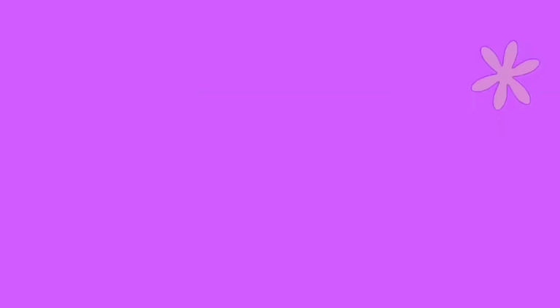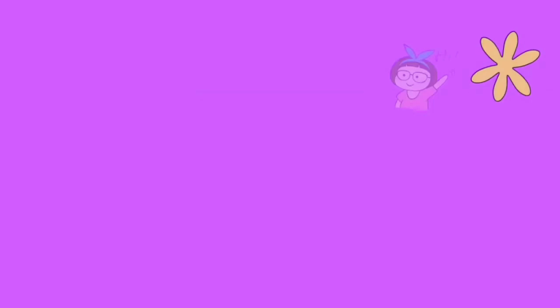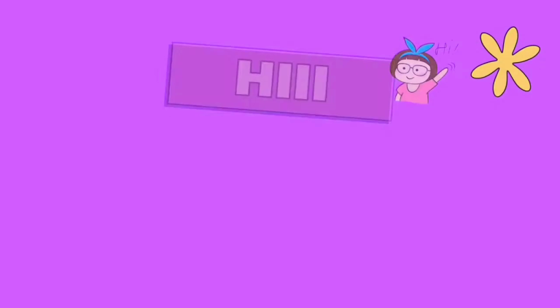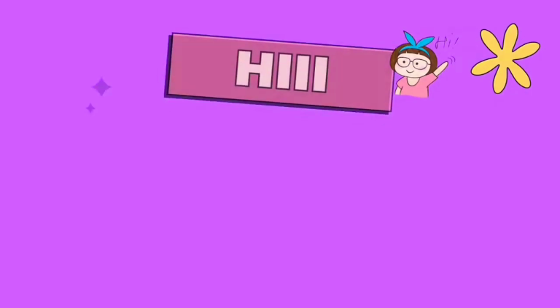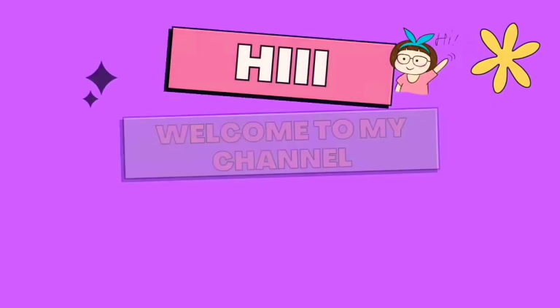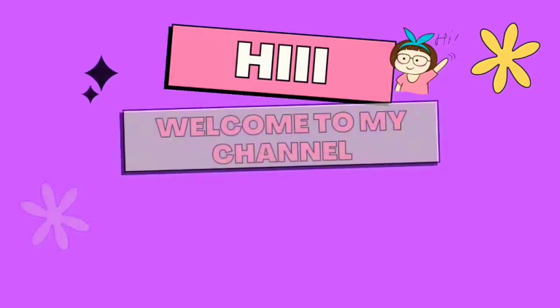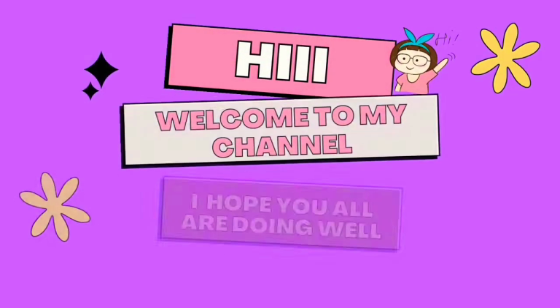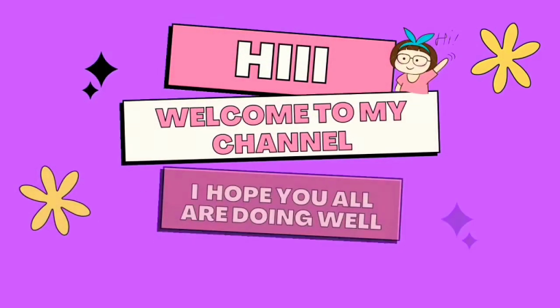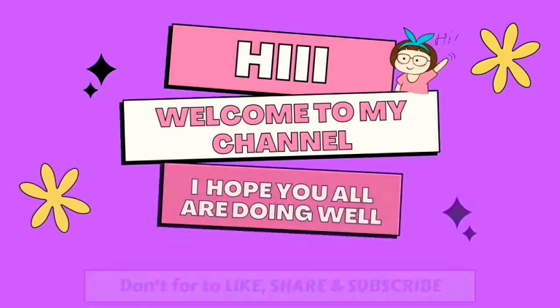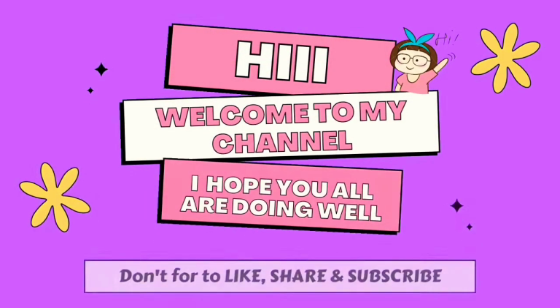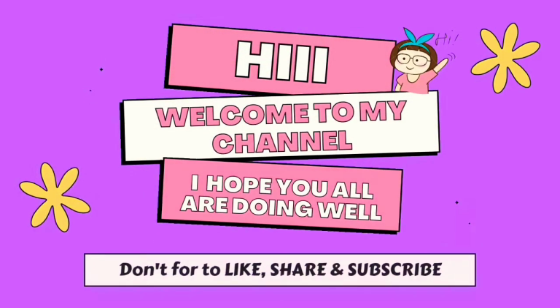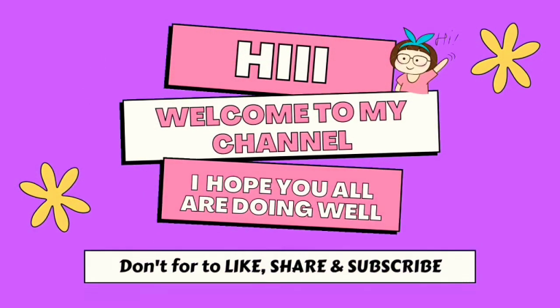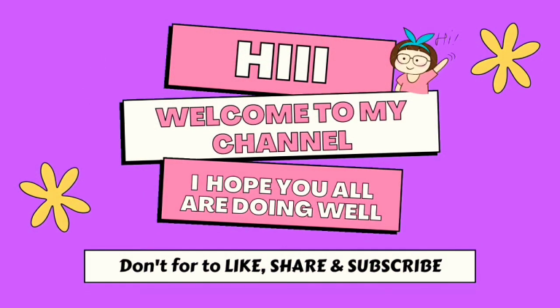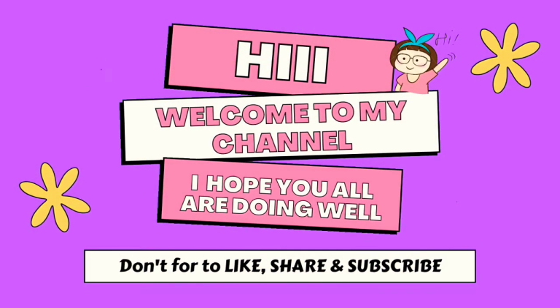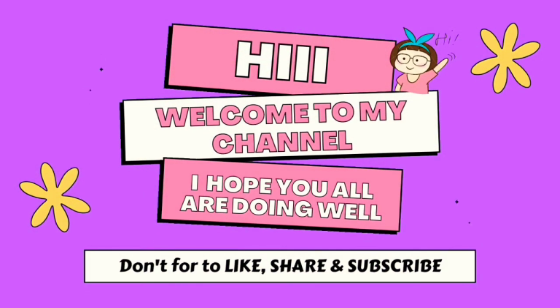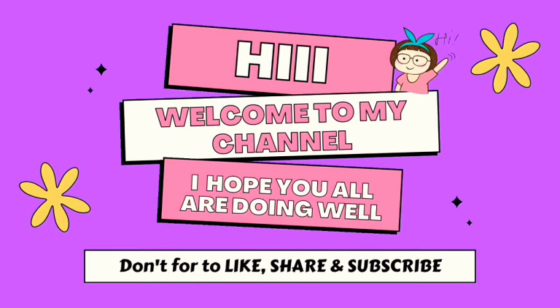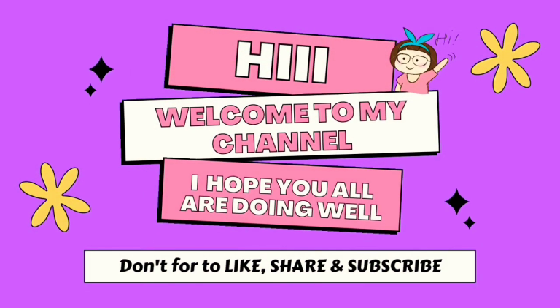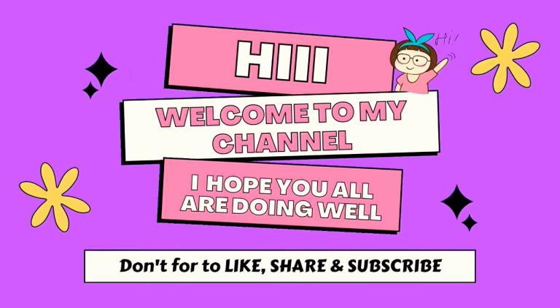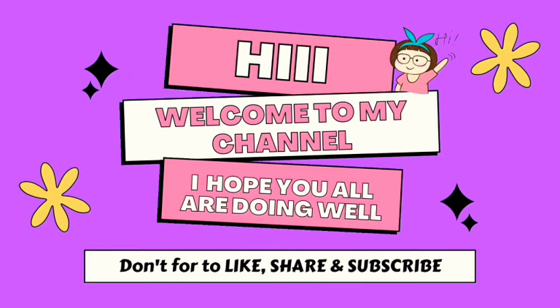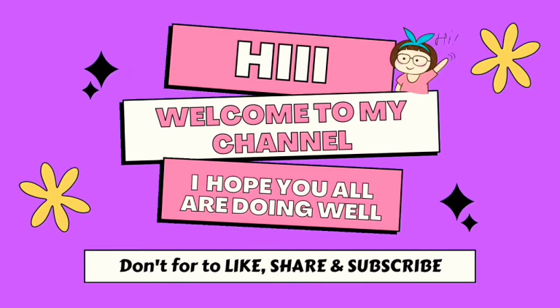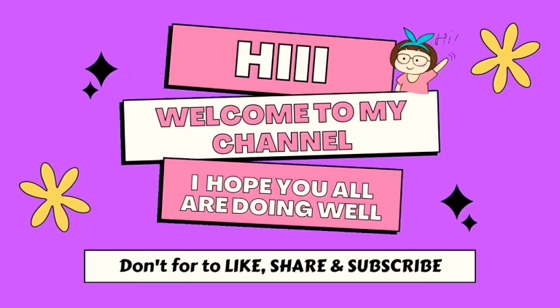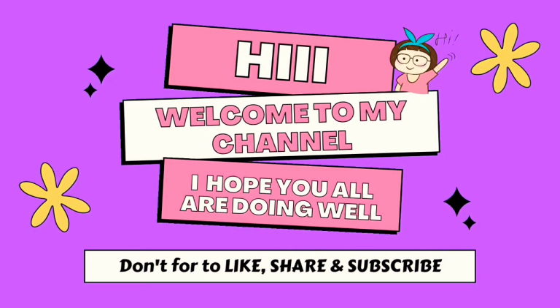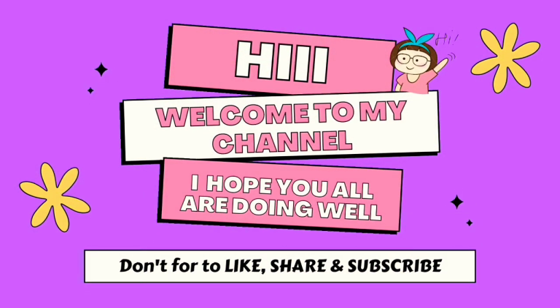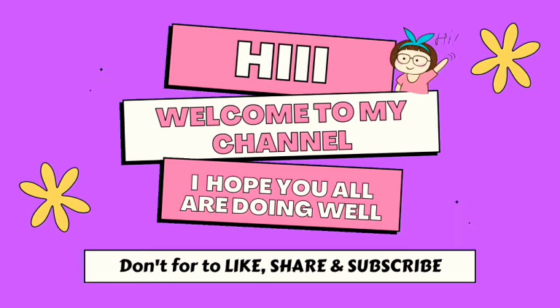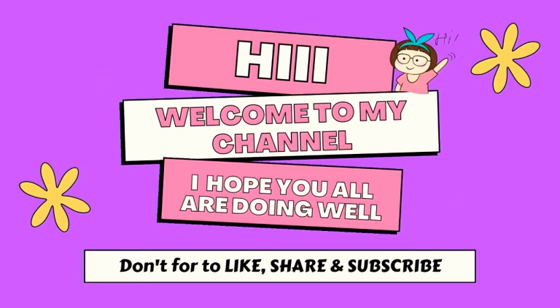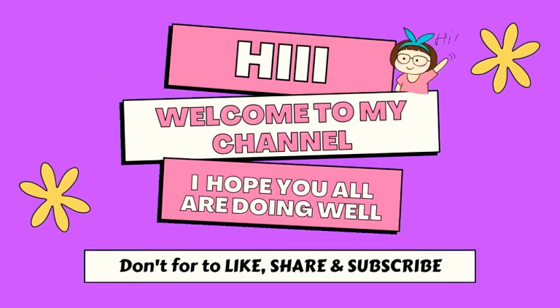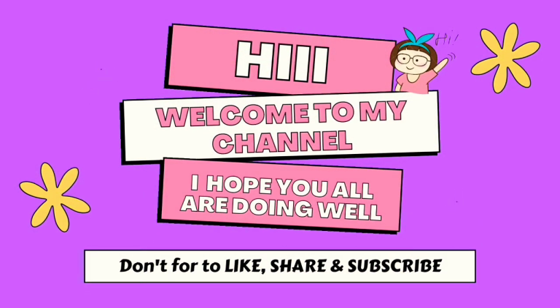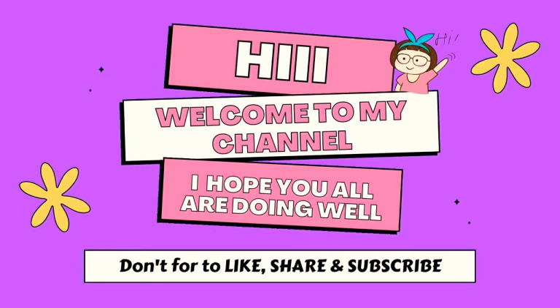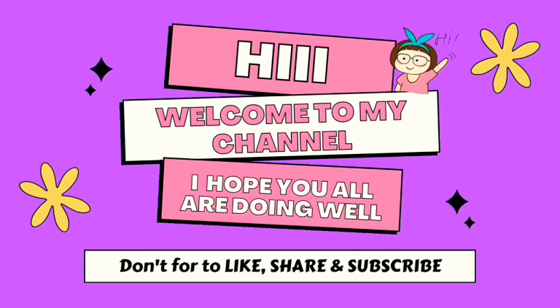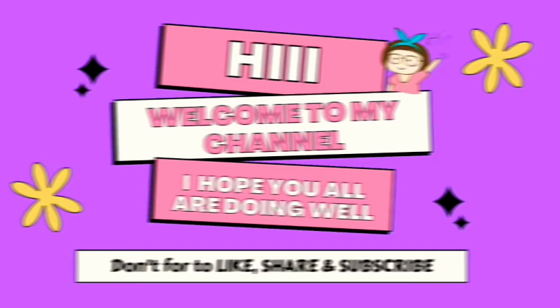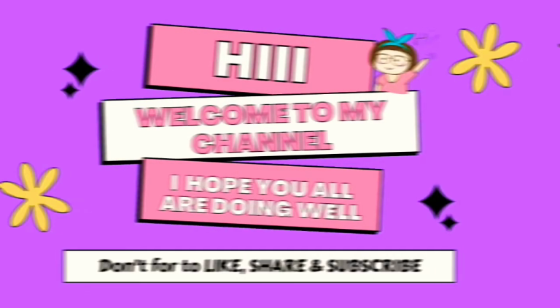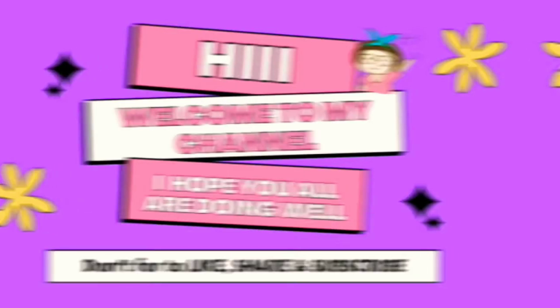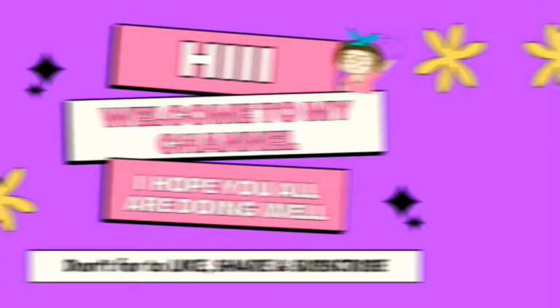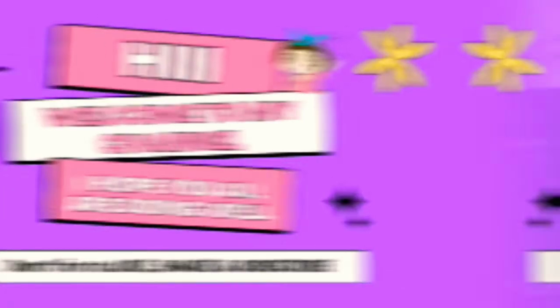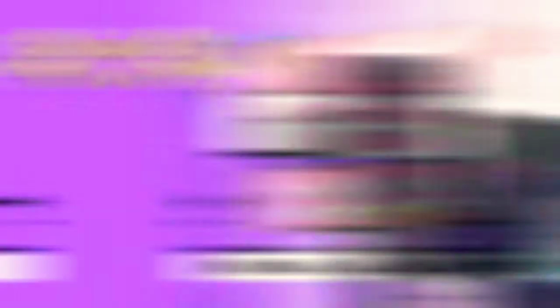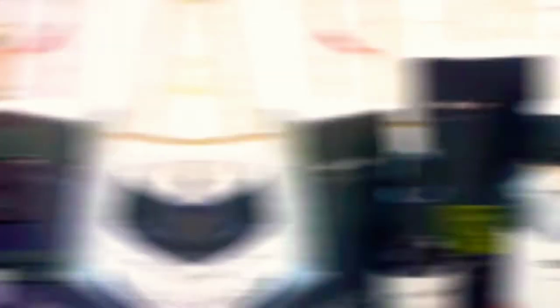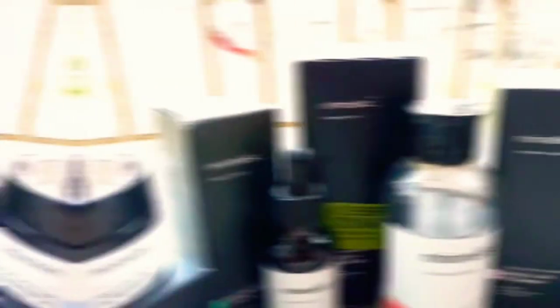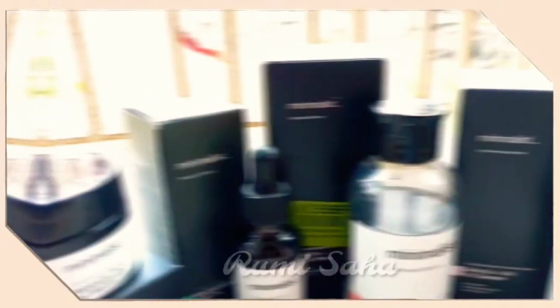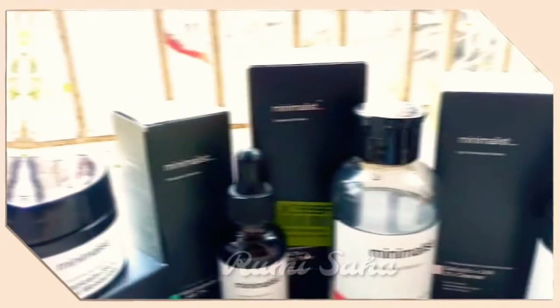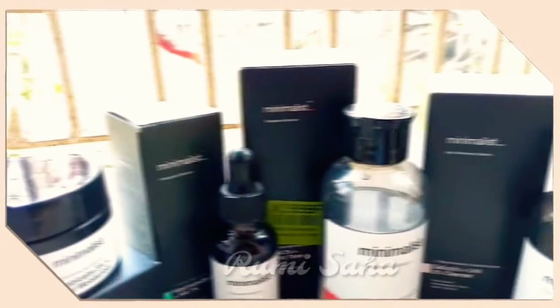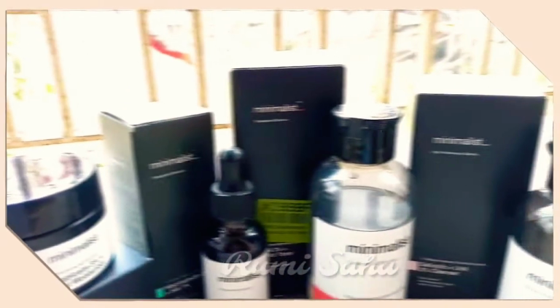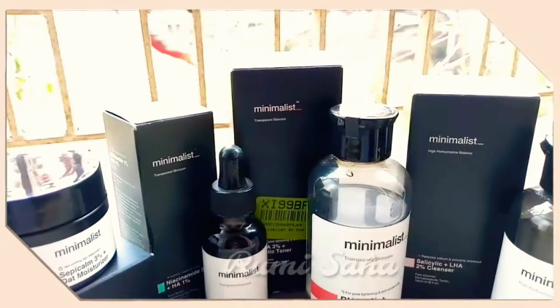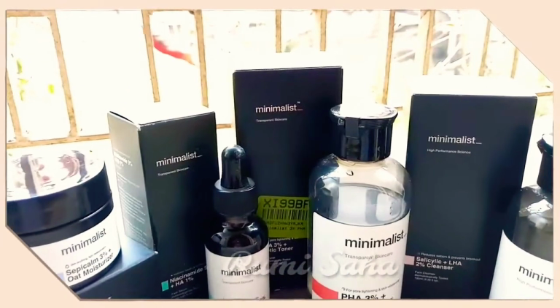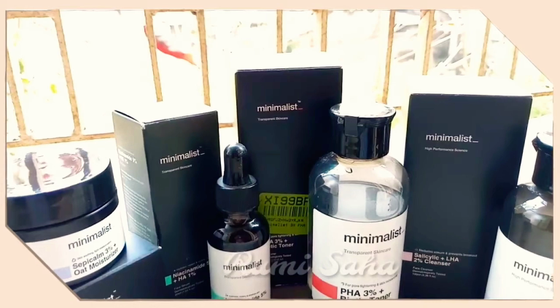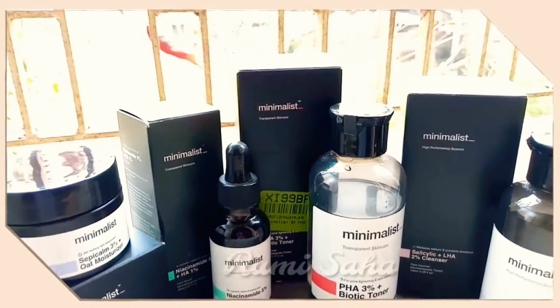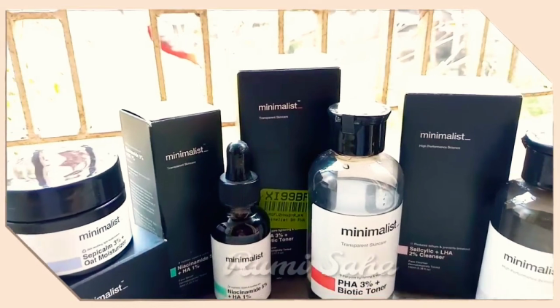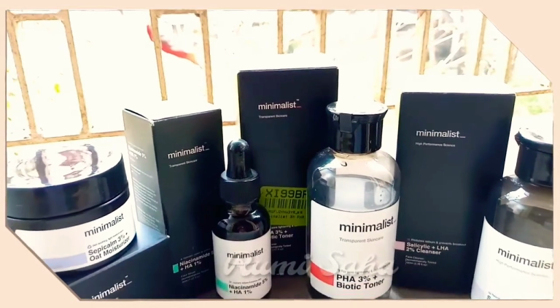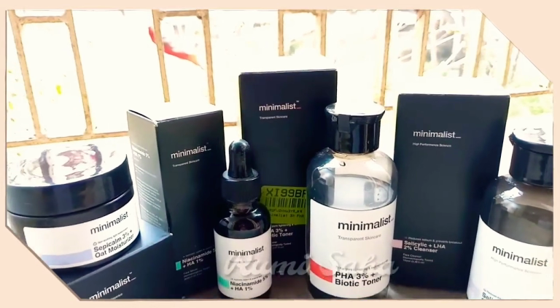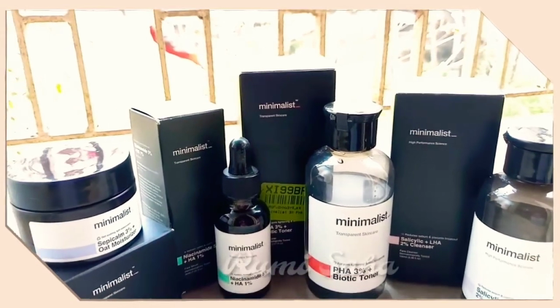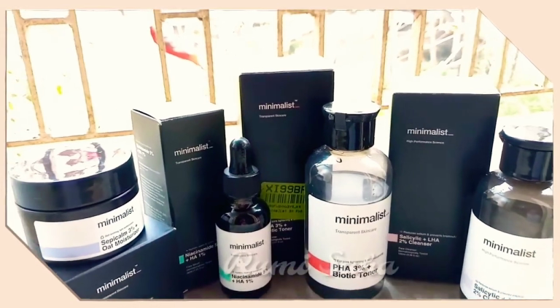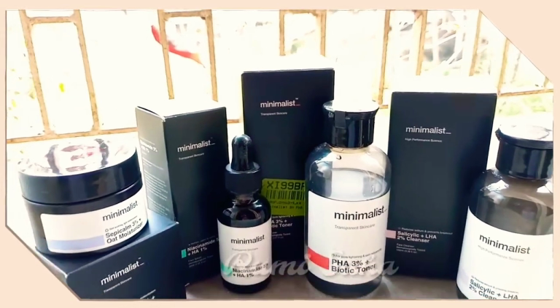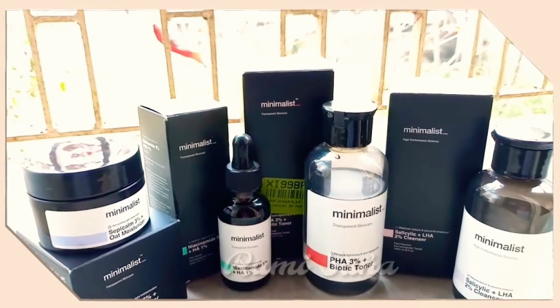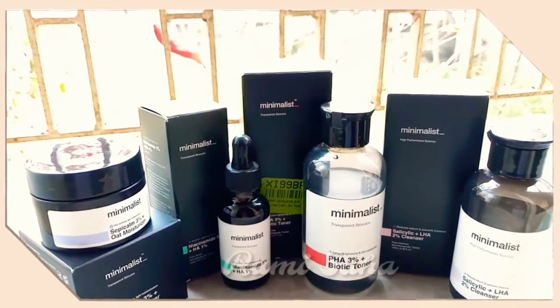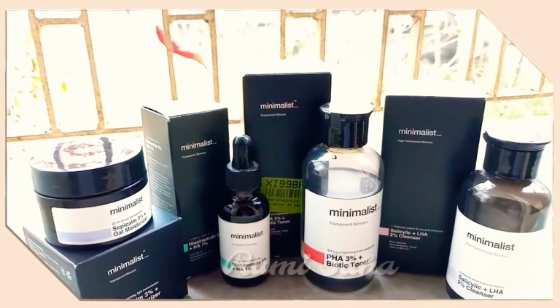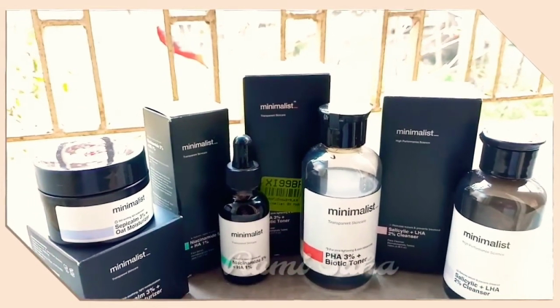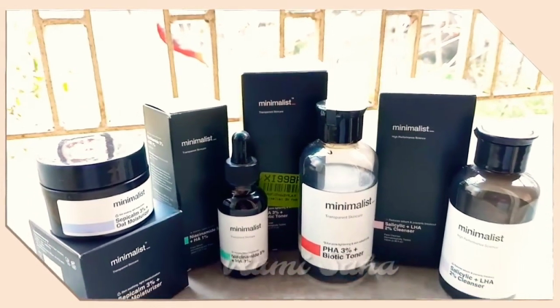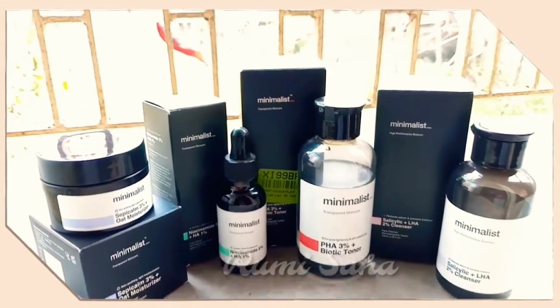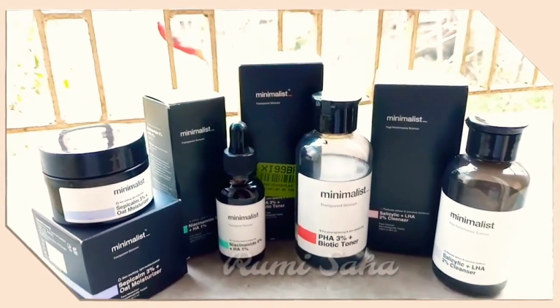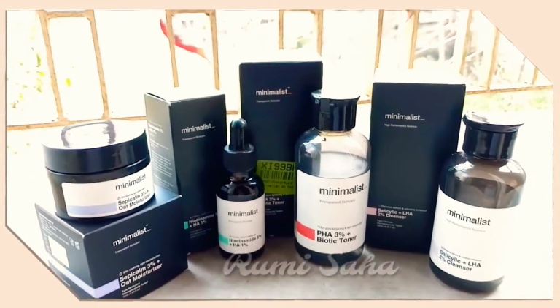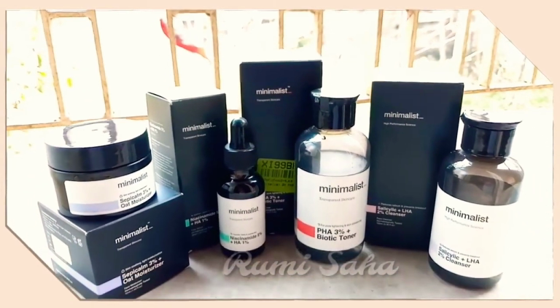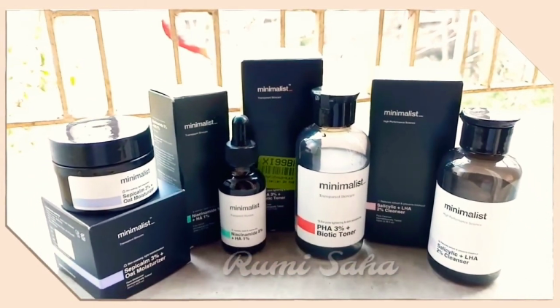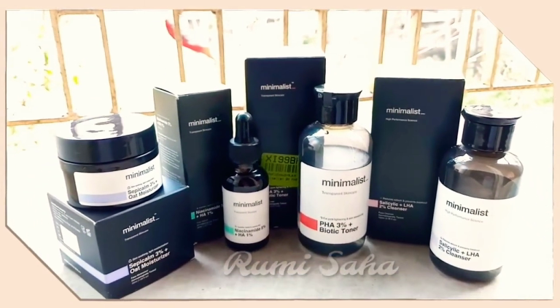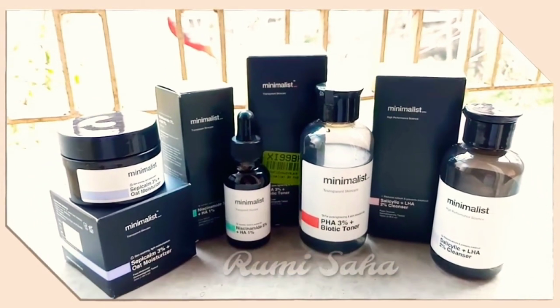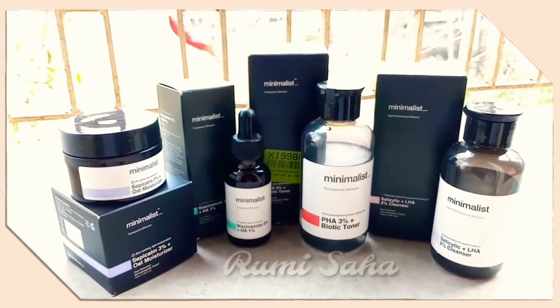Hi everyone, welcome to my channel. I hope you all are ringing the bell. In today's video, I will be sharing some products with you.